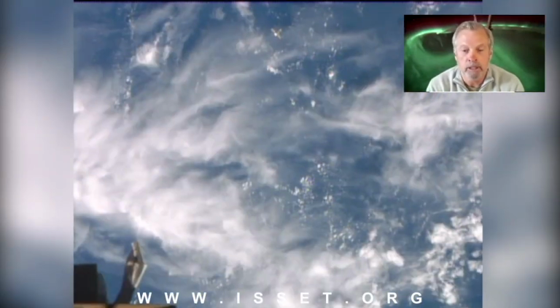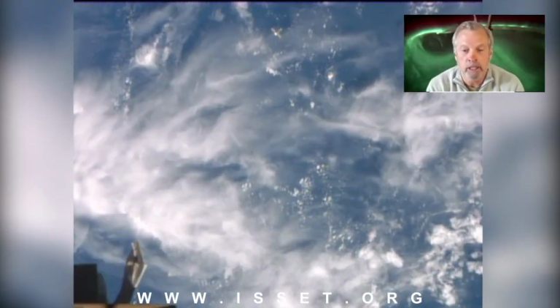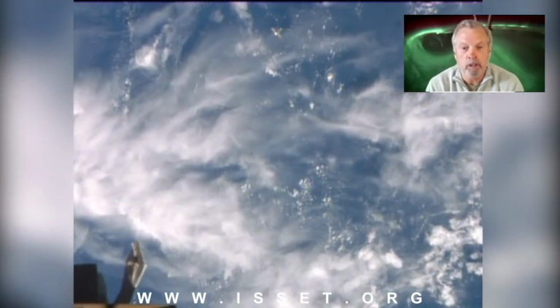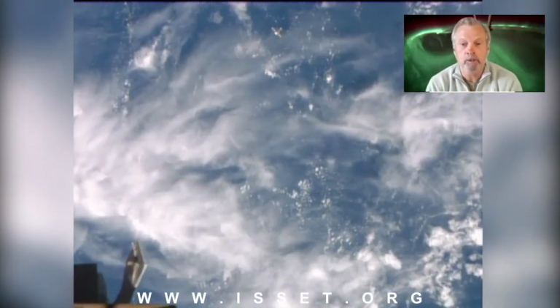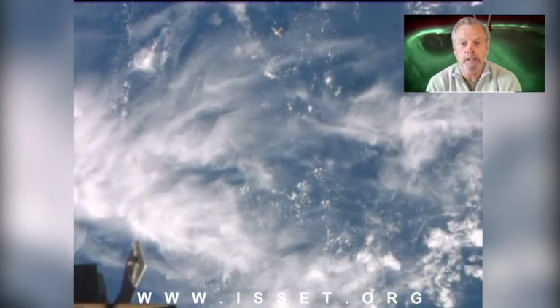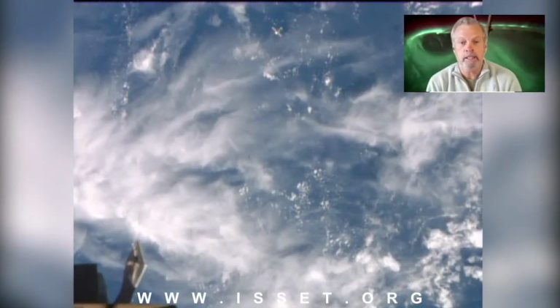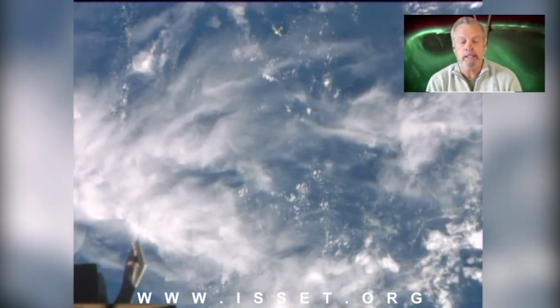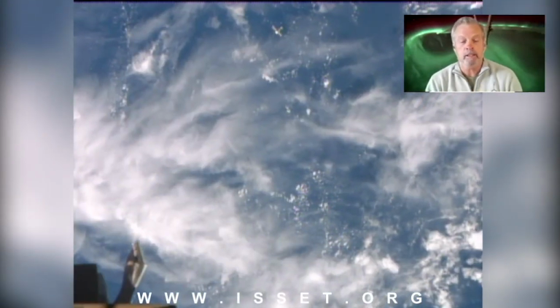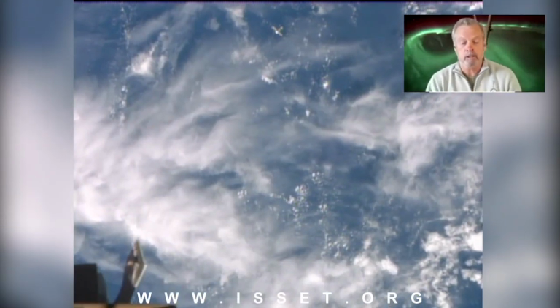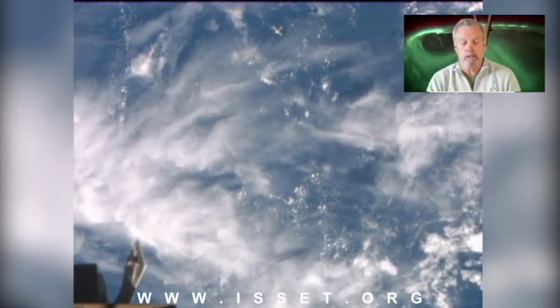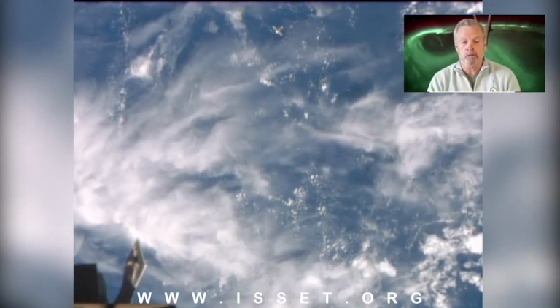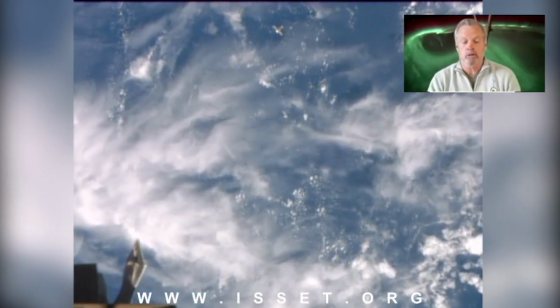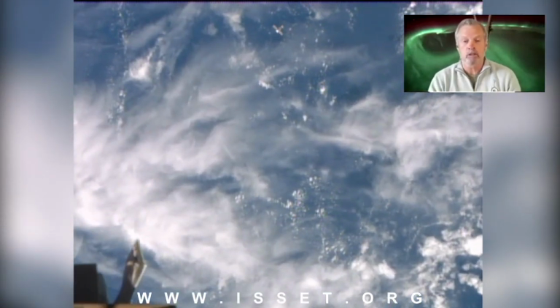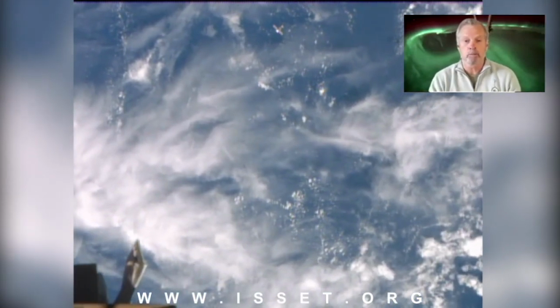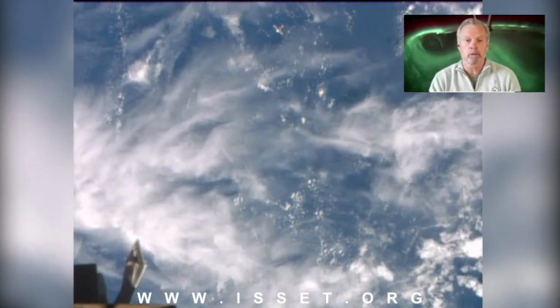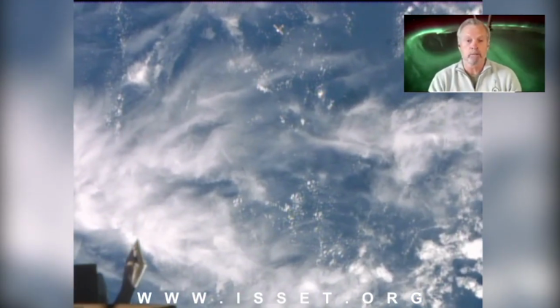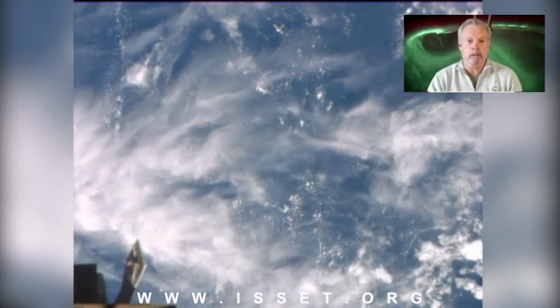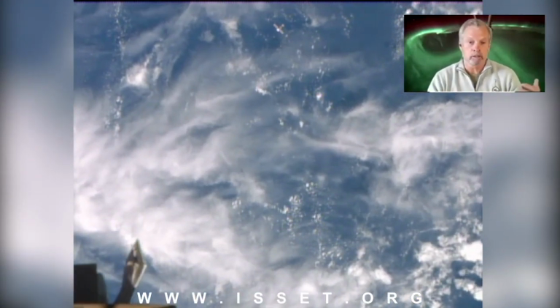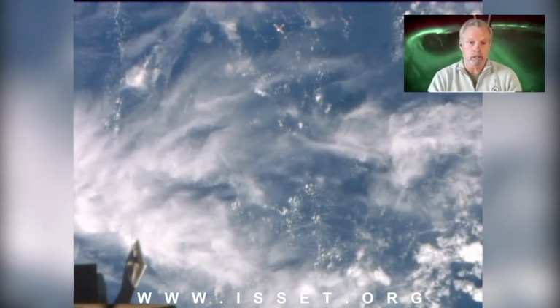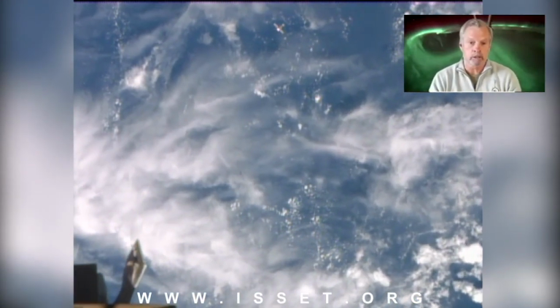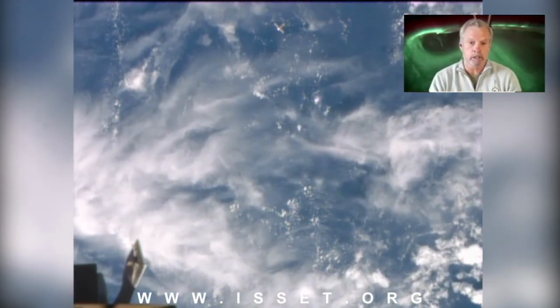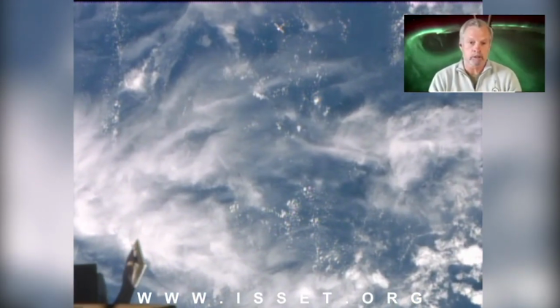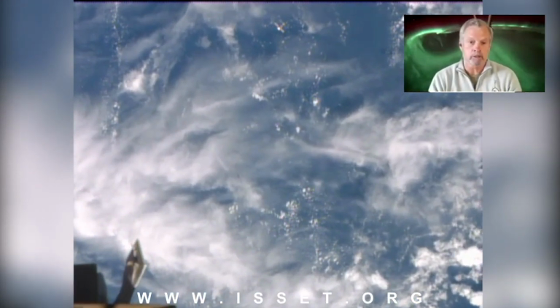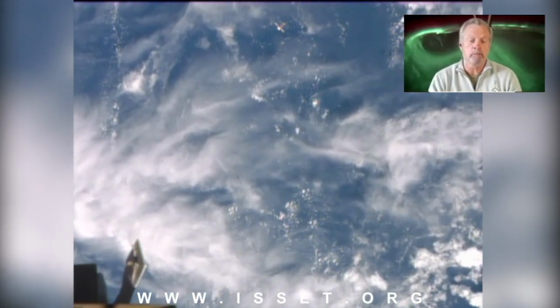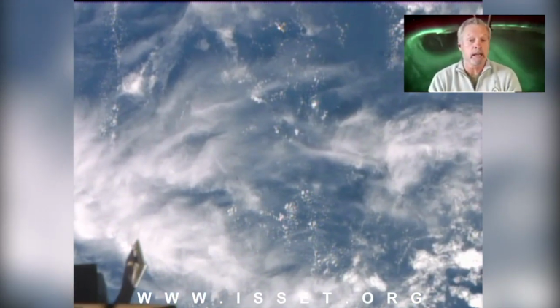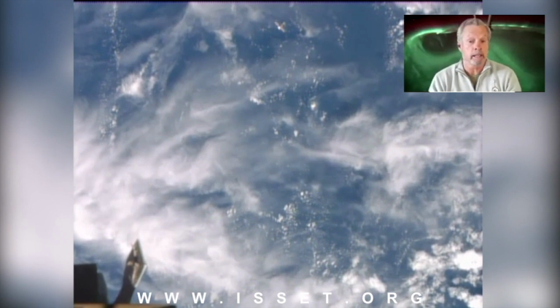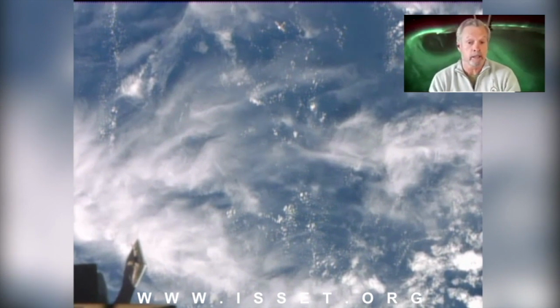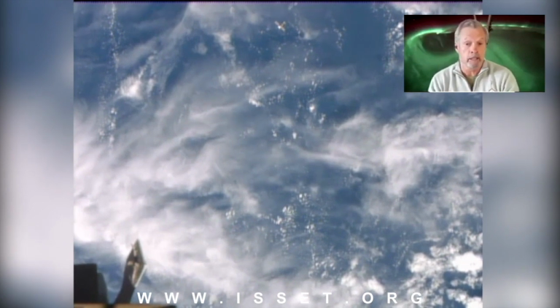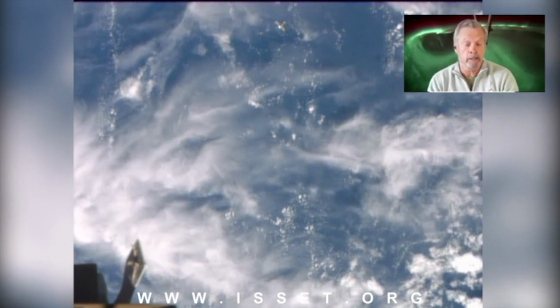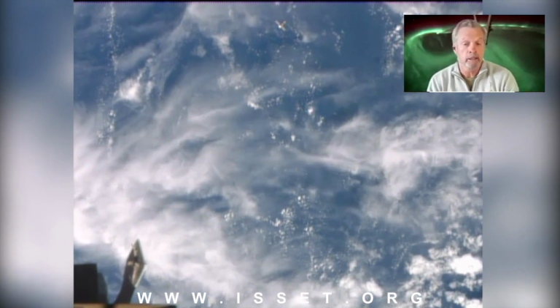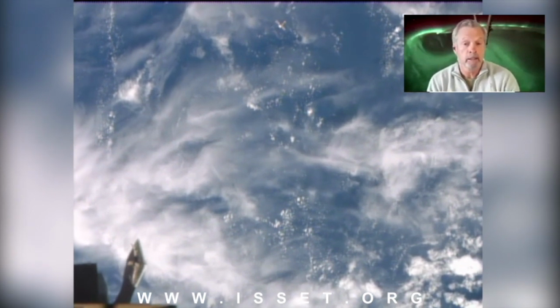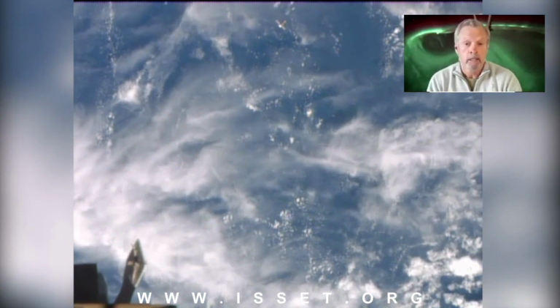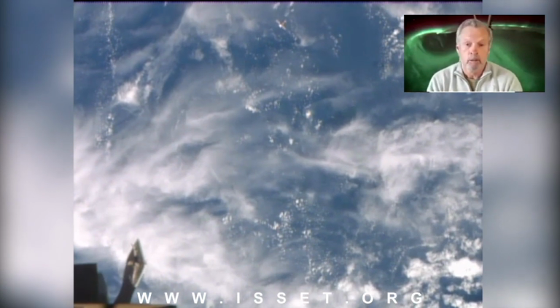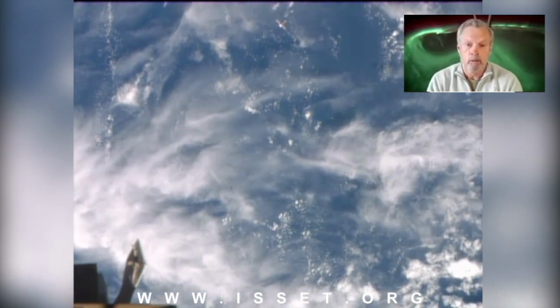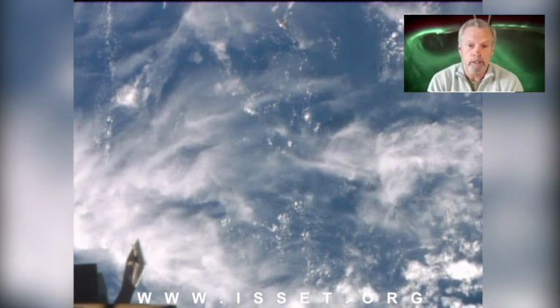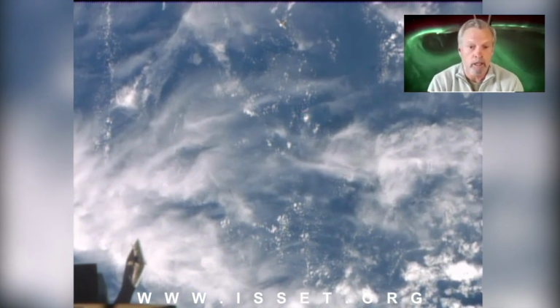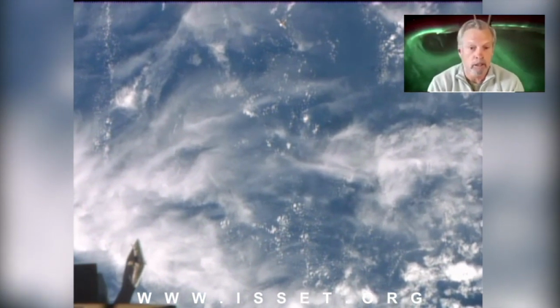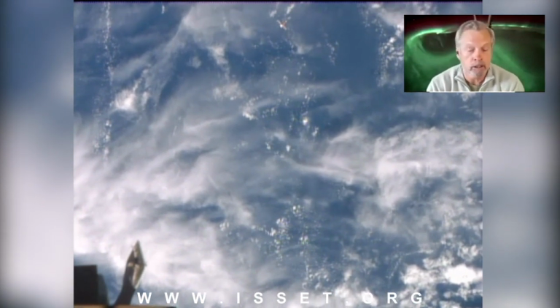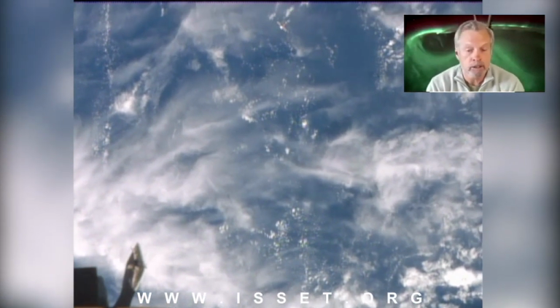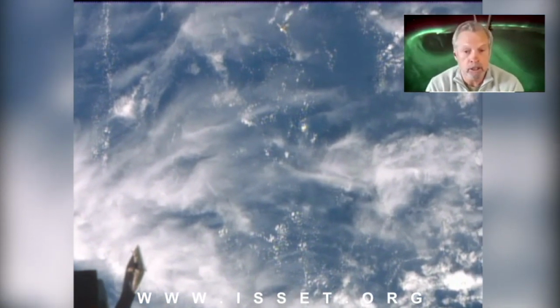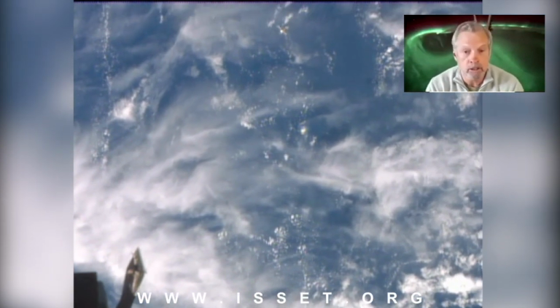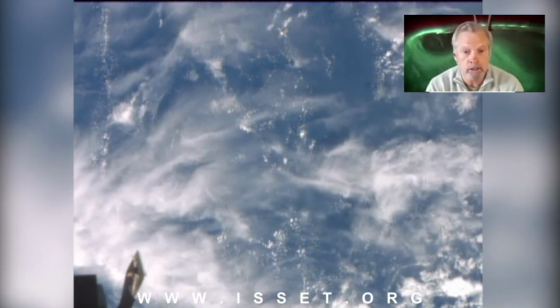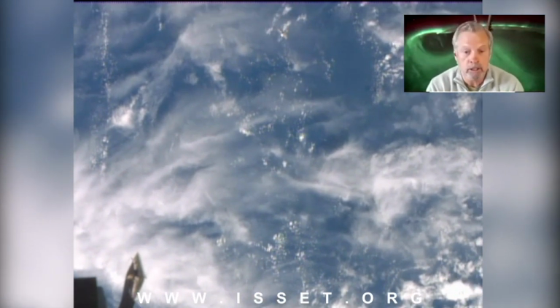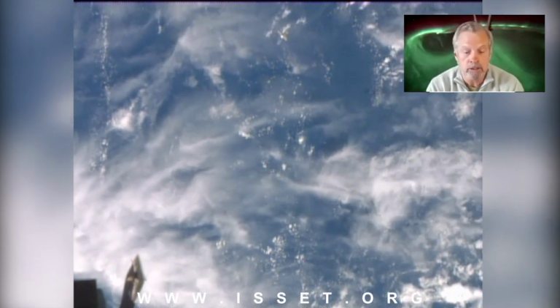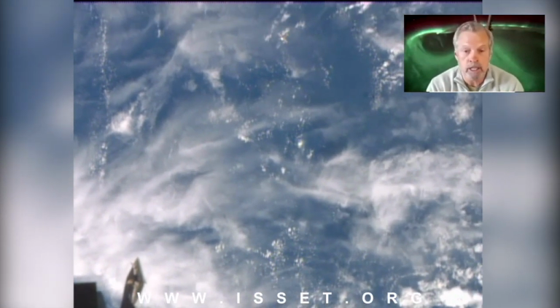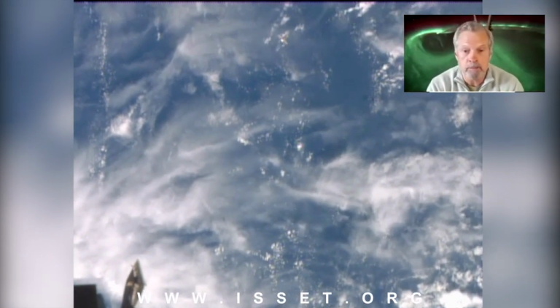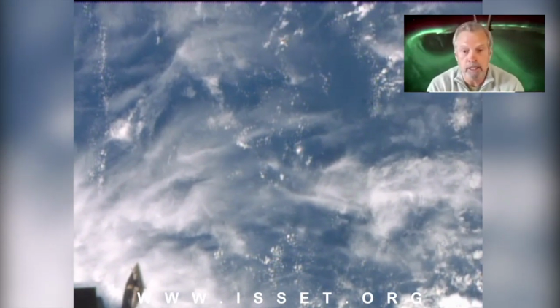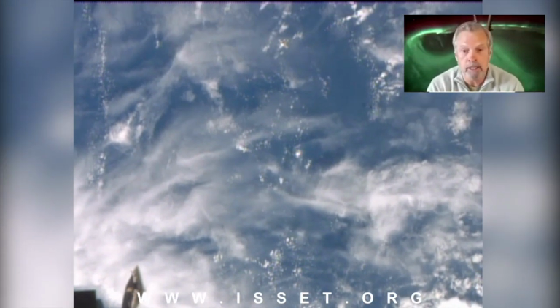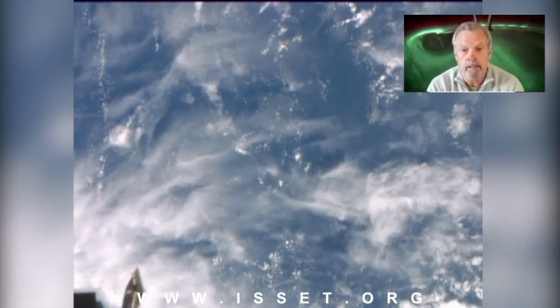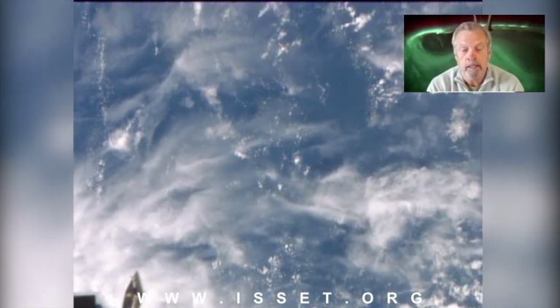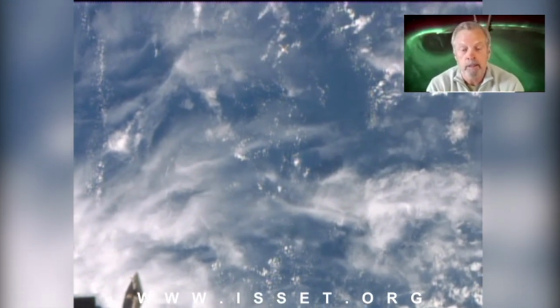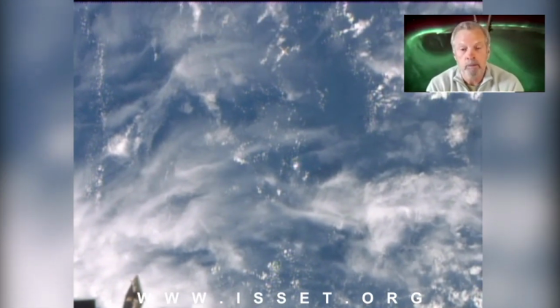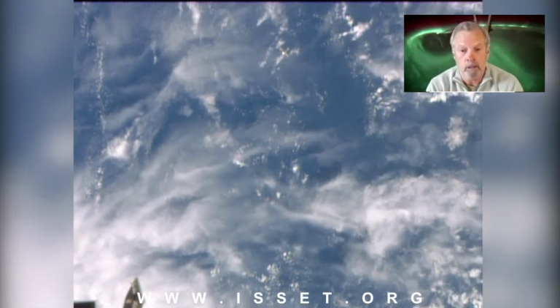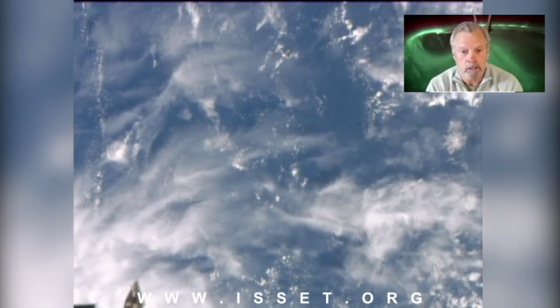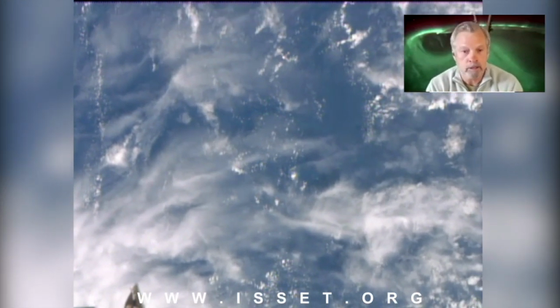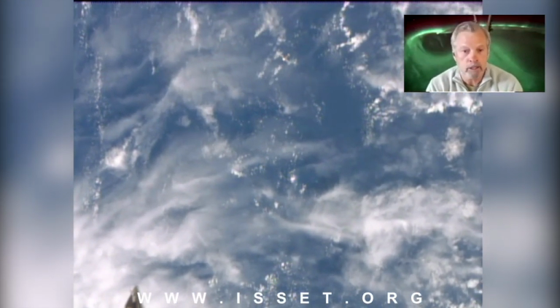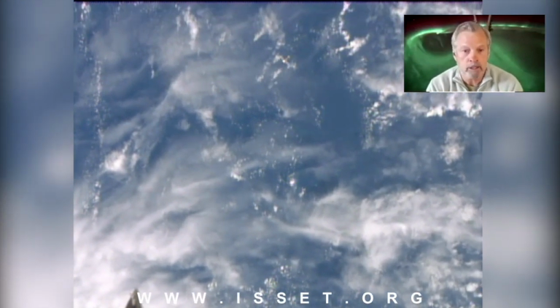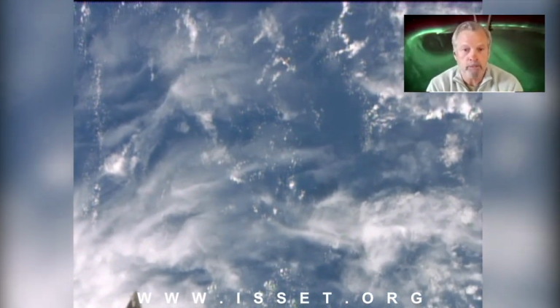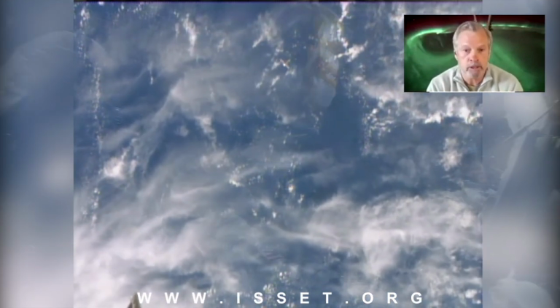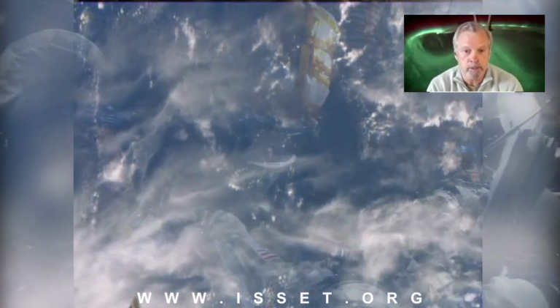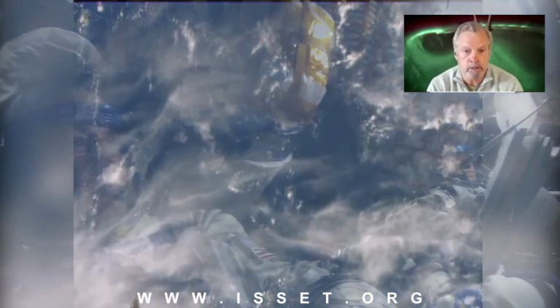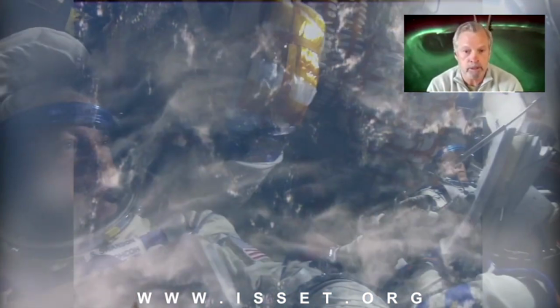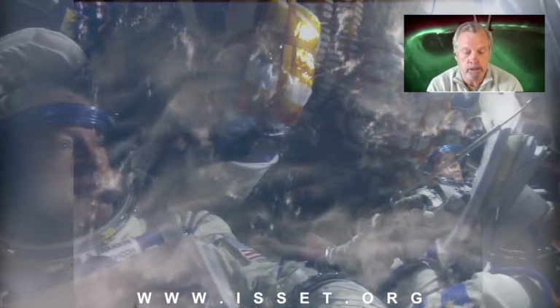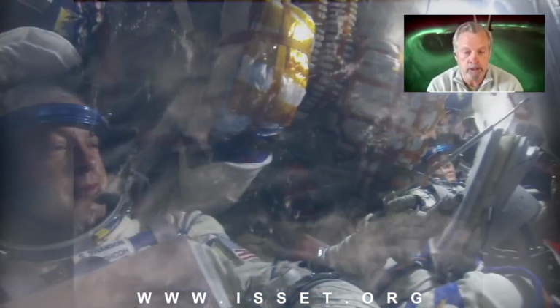Once we get into the Soyuz, we put our launch and entry suits back on. We'll get all in our seats, kind of strapped in, and we'll undock from the space station.